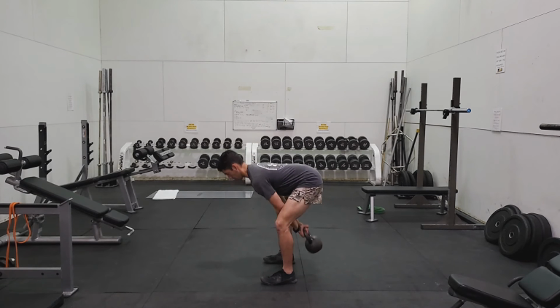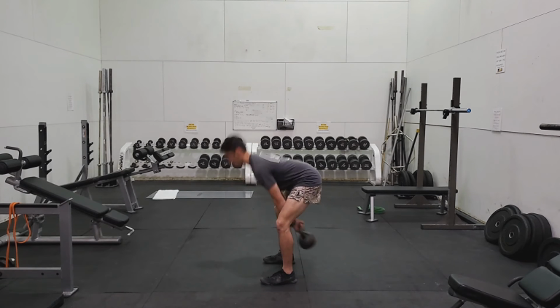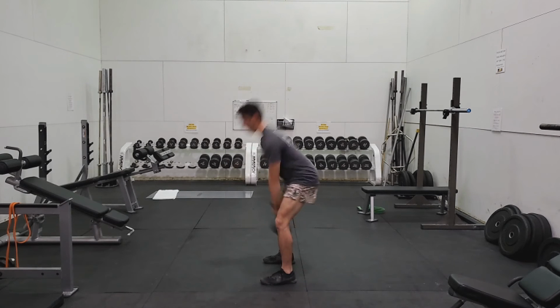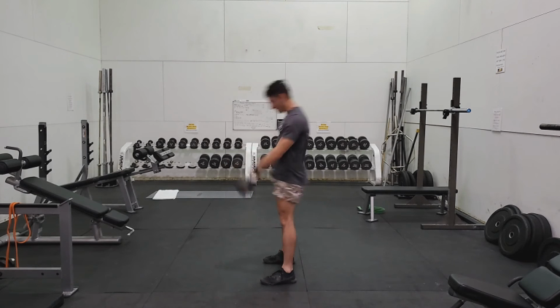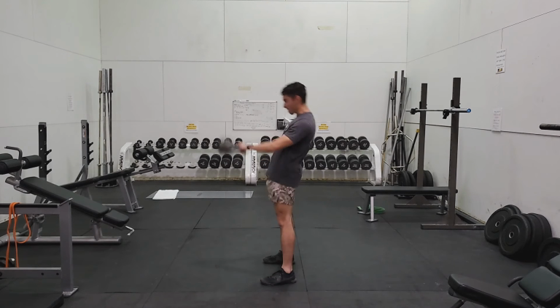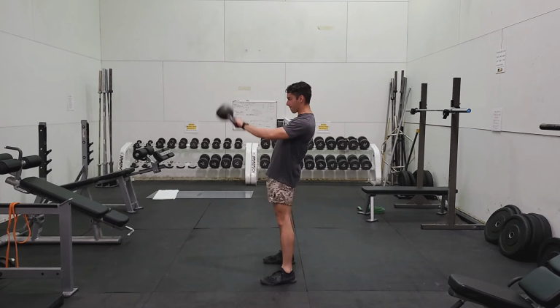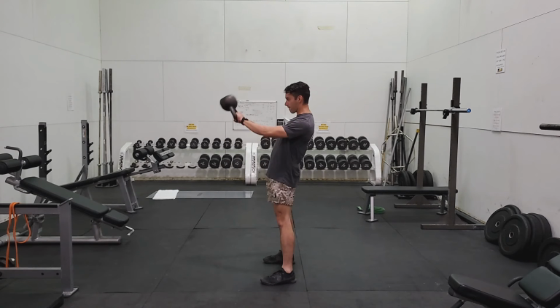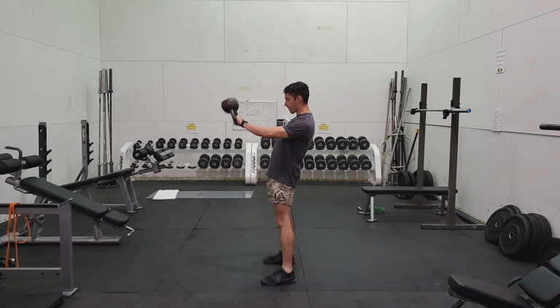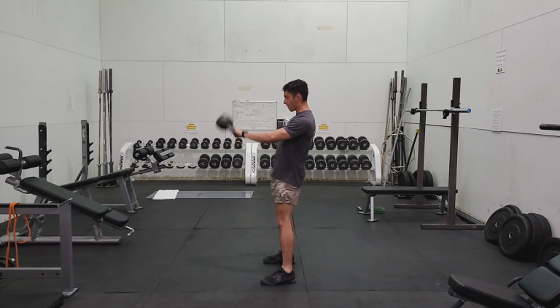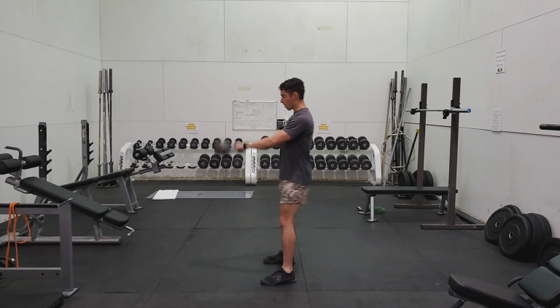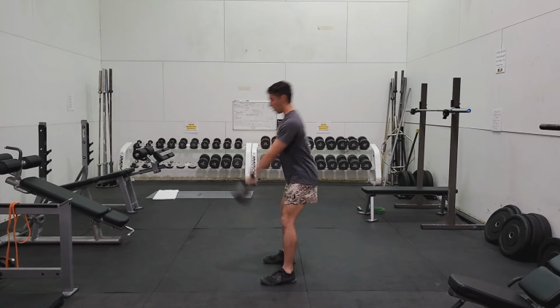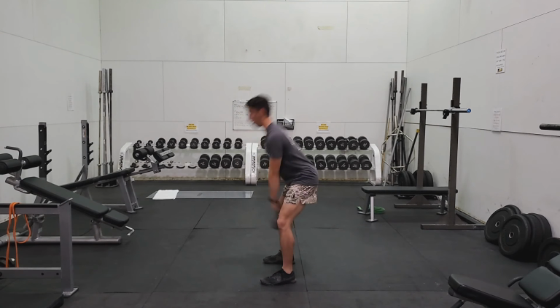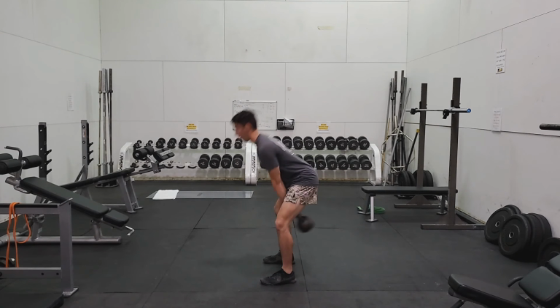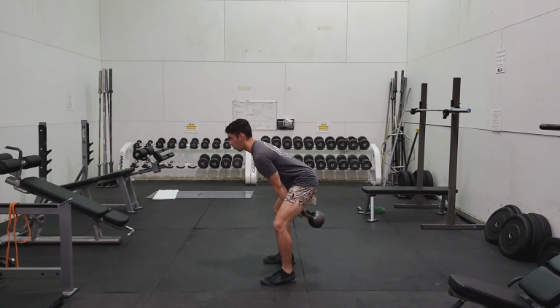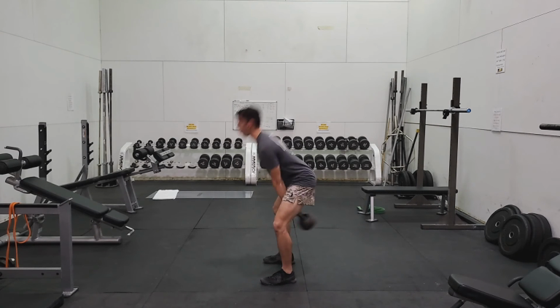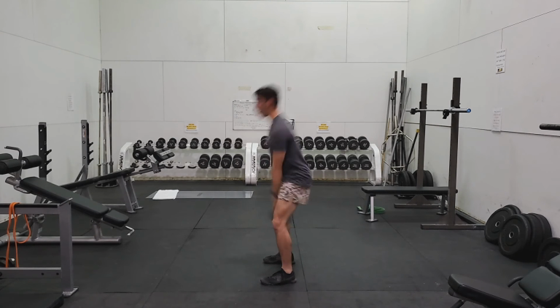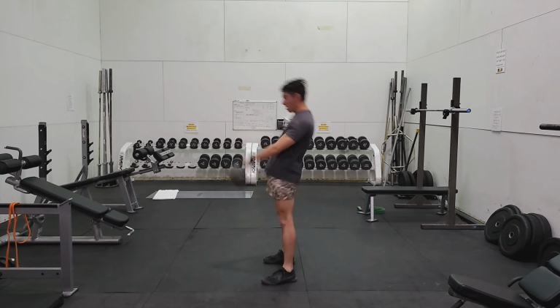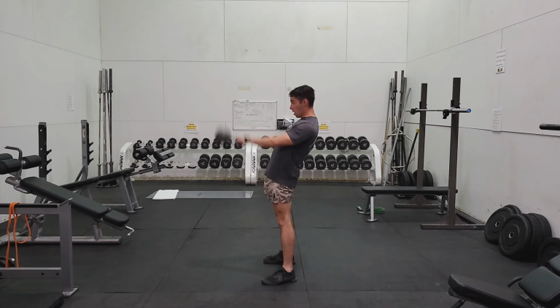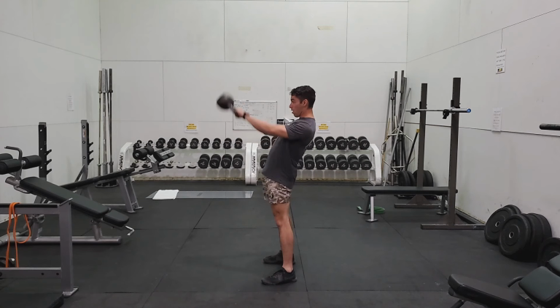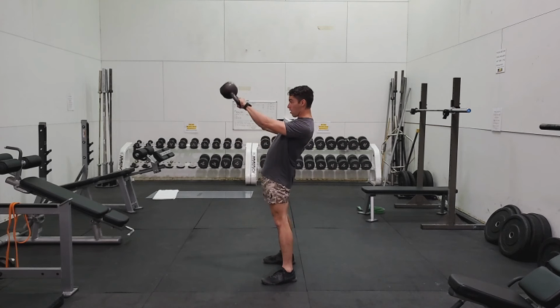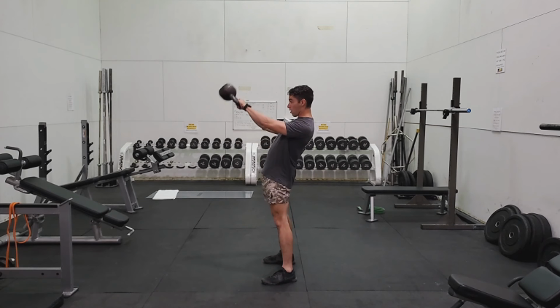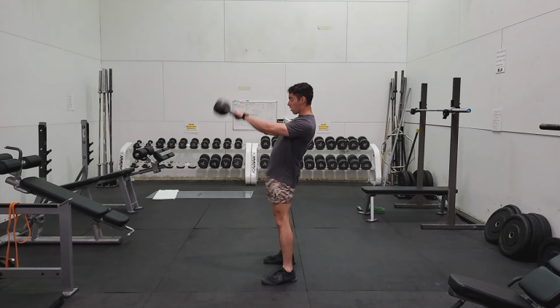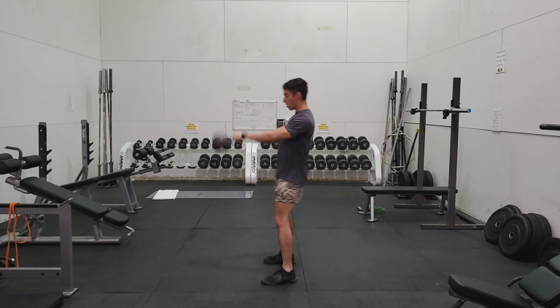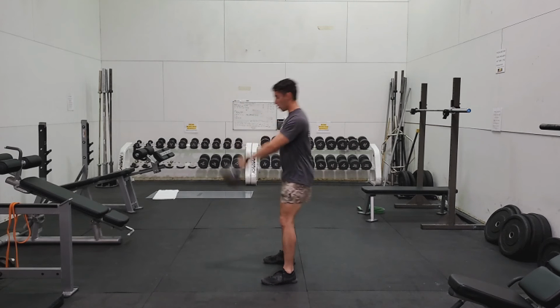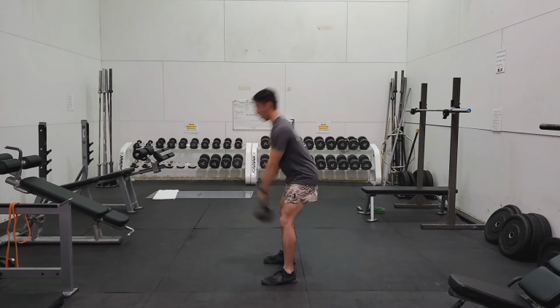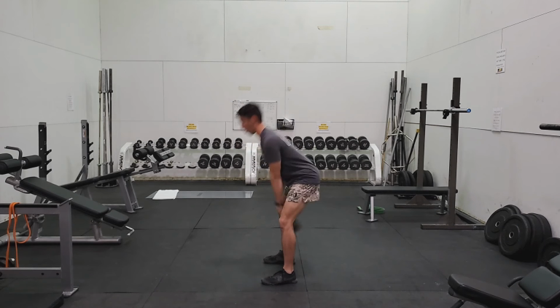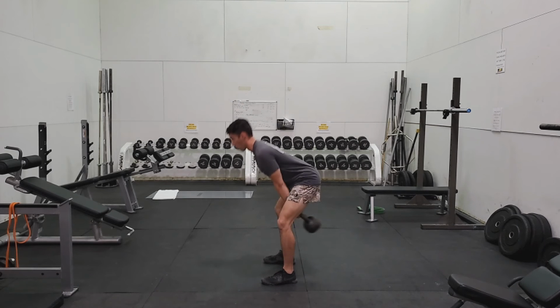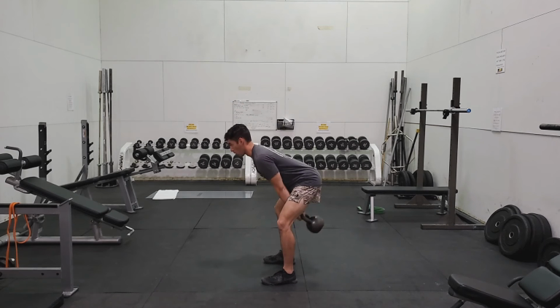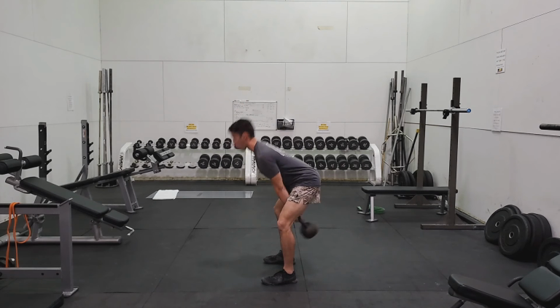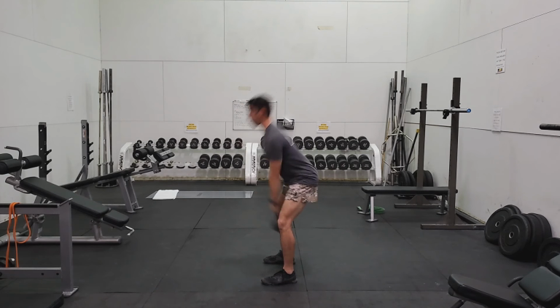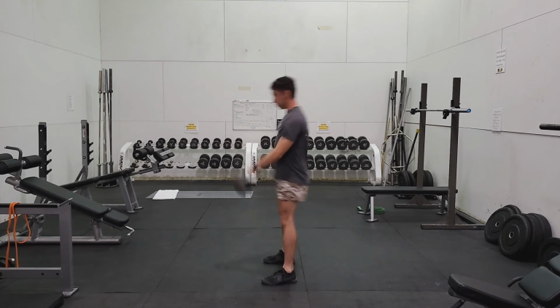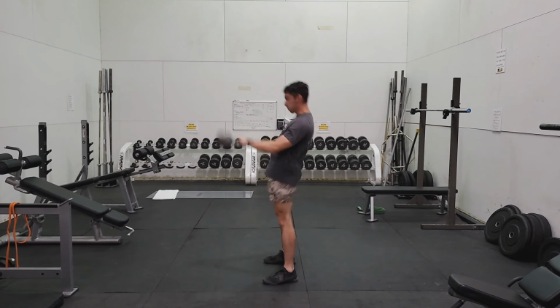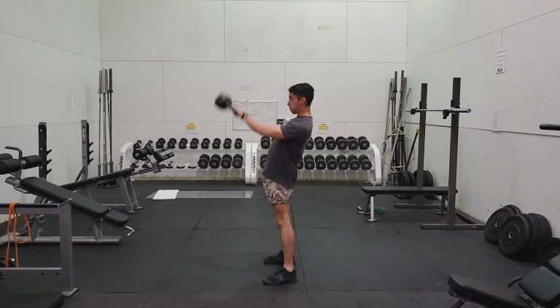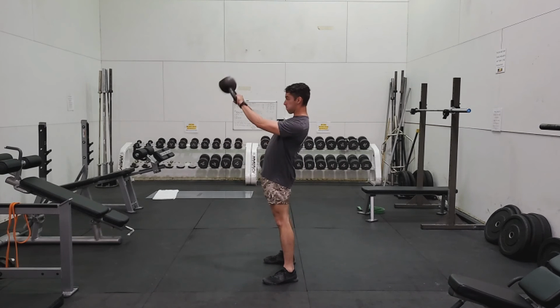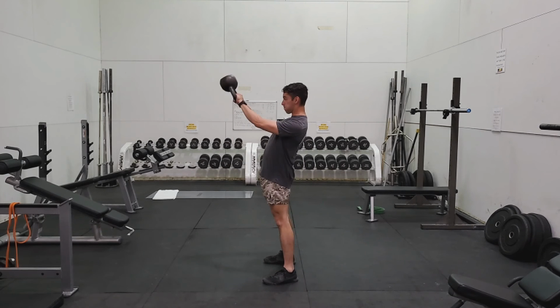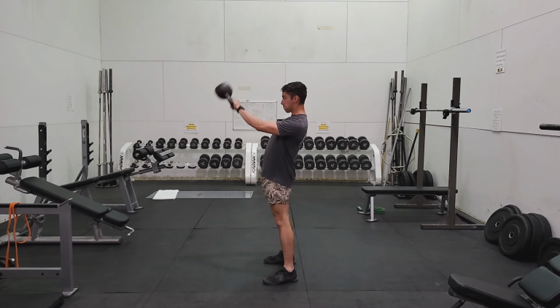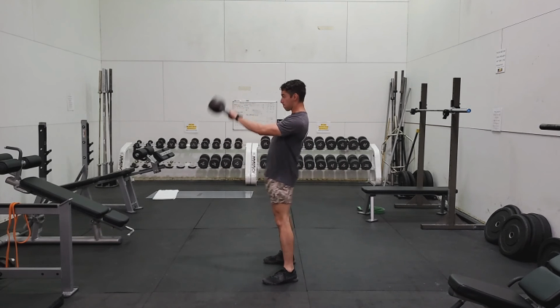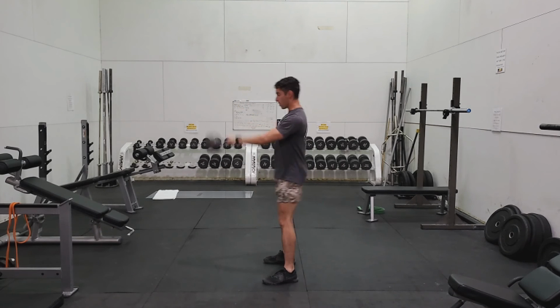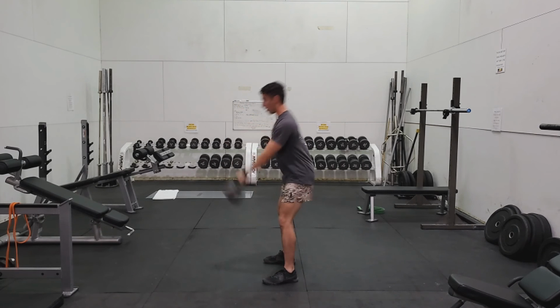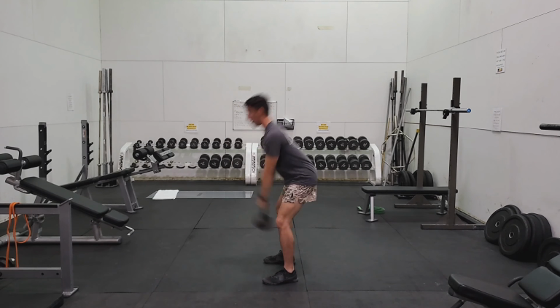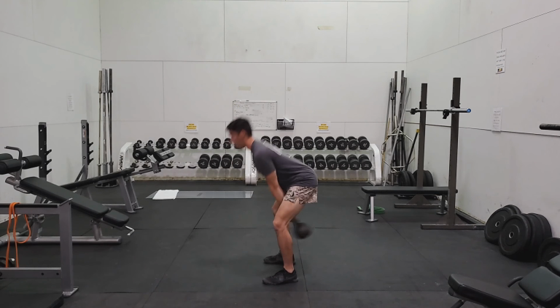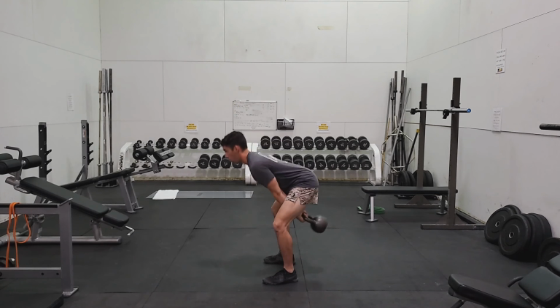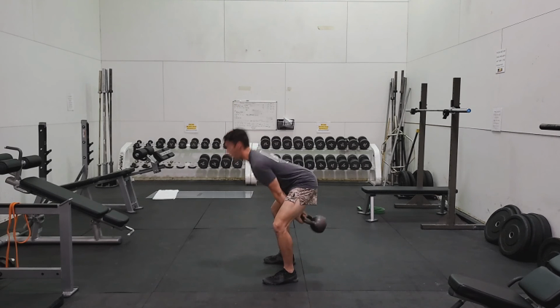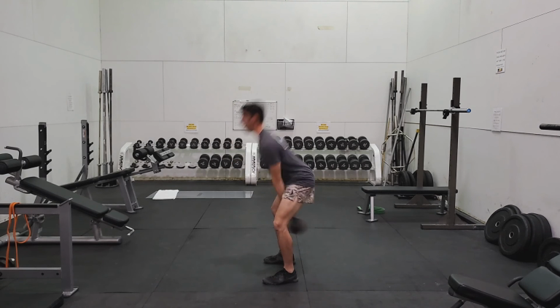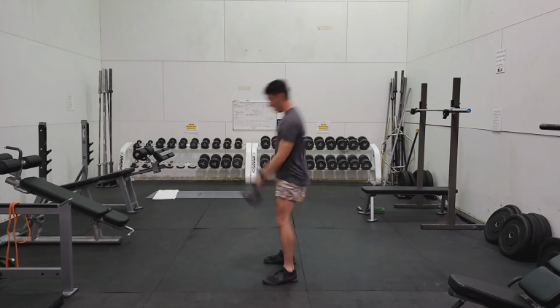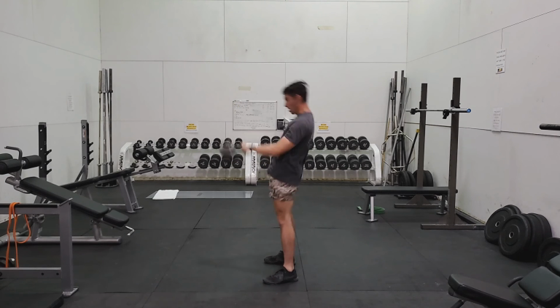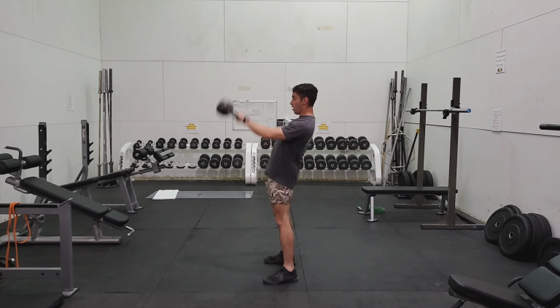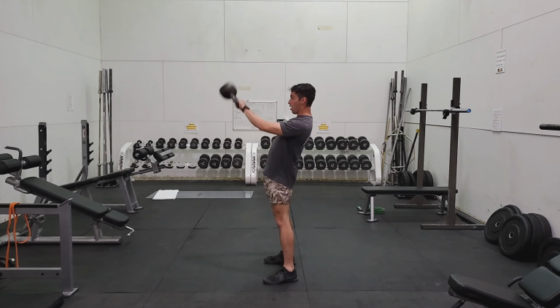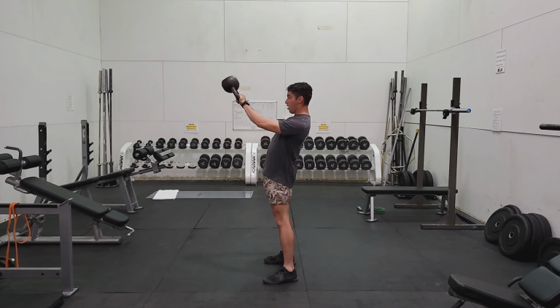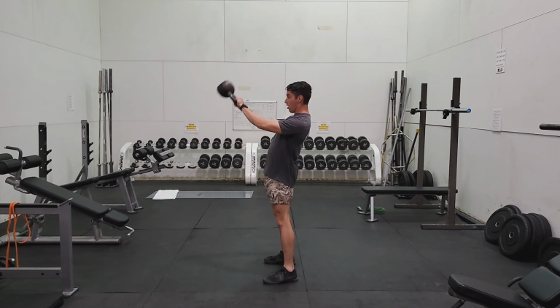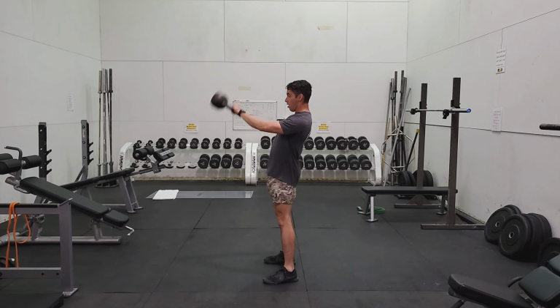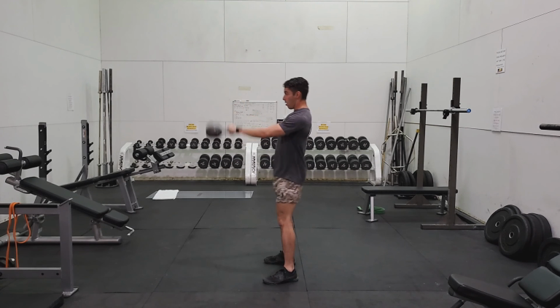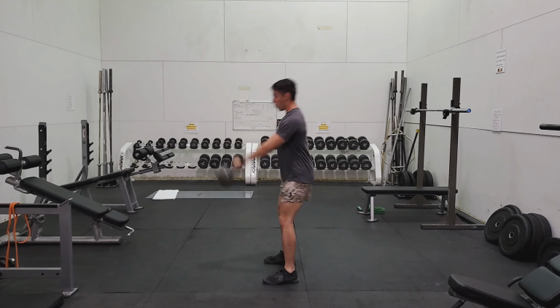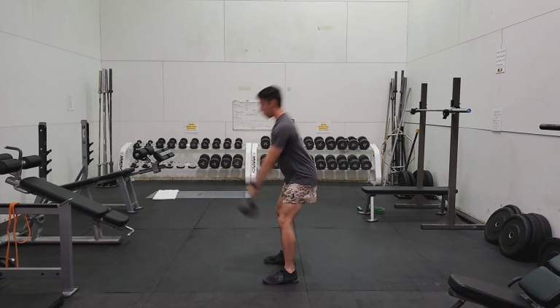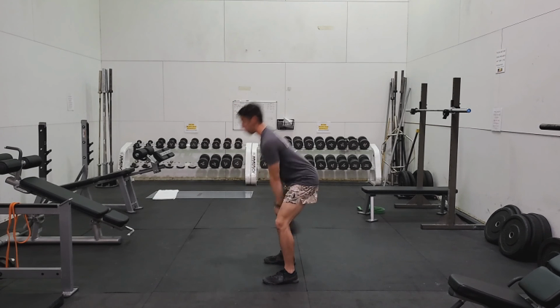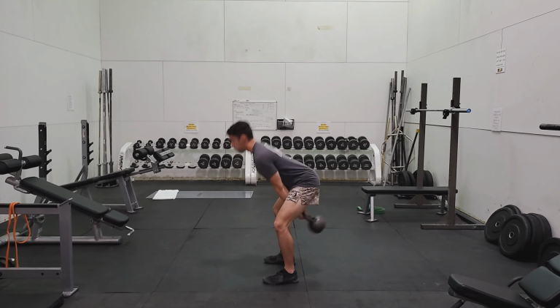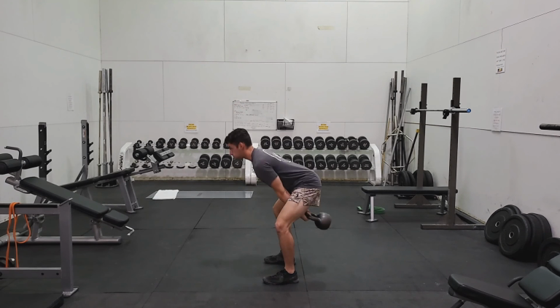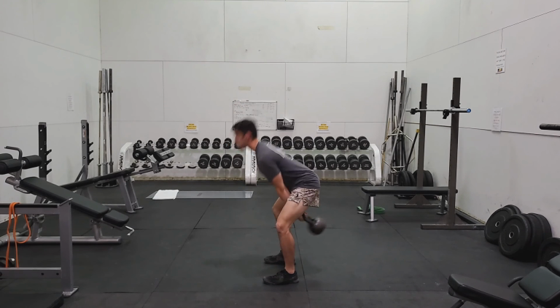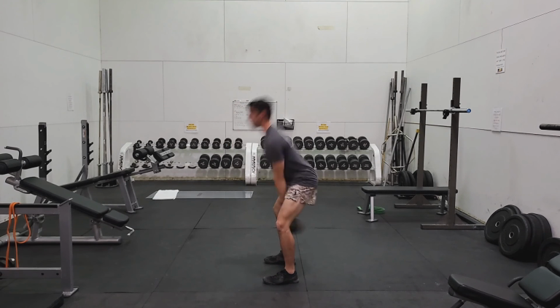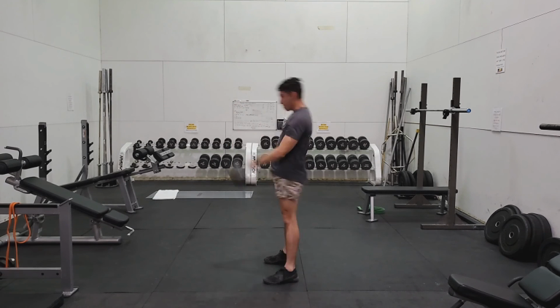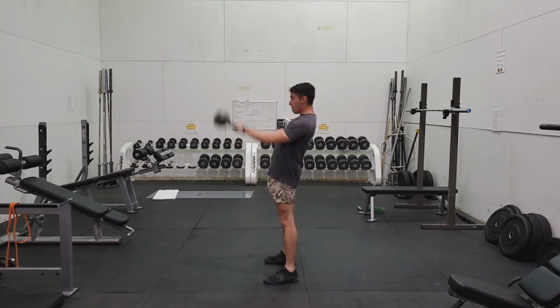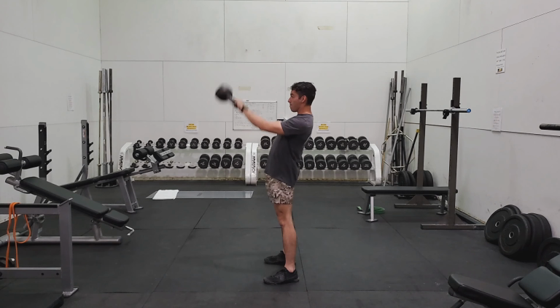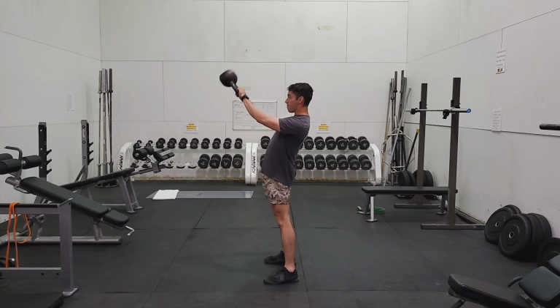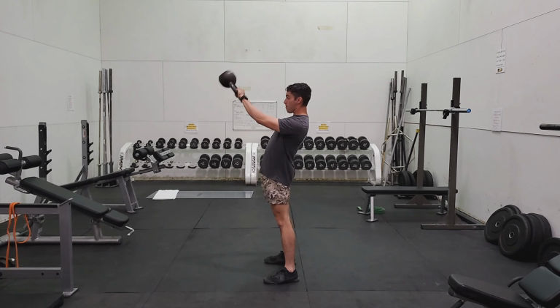The goal is not to swing the kettlebell as high as possible. Rather, thrust your hips forward into full extension and control the kettlebell slowly on the way back down.